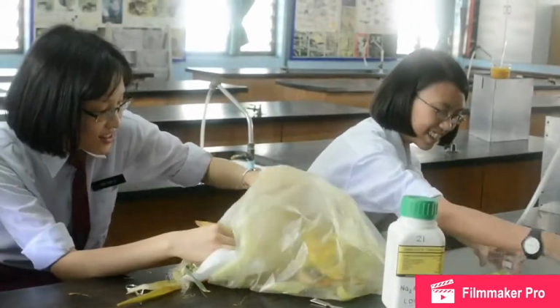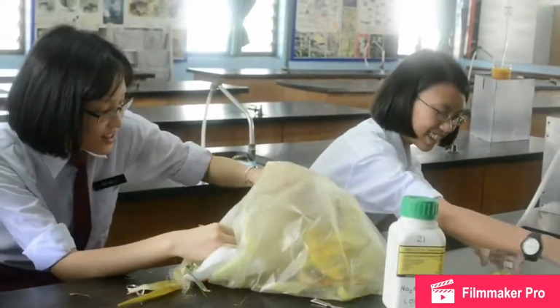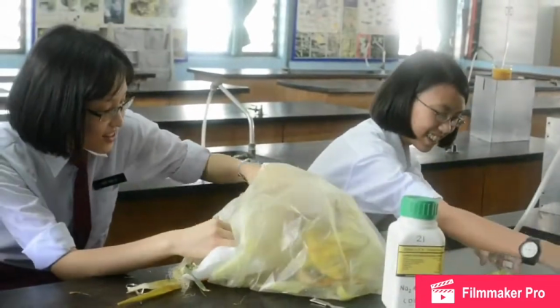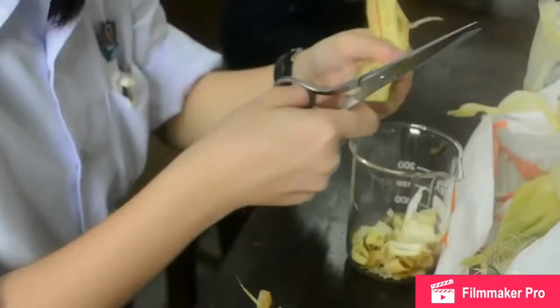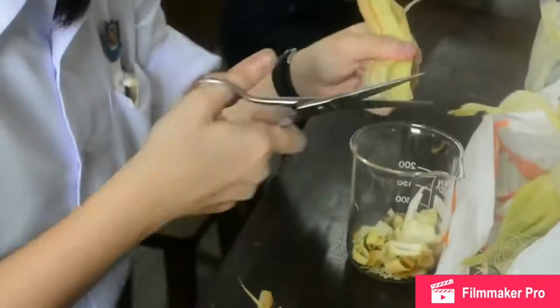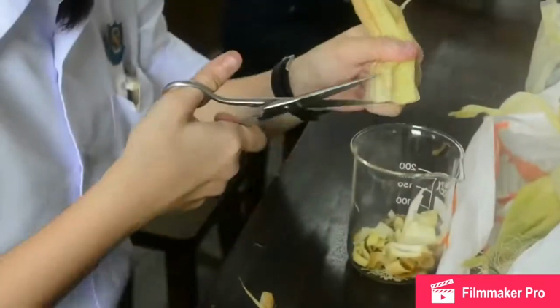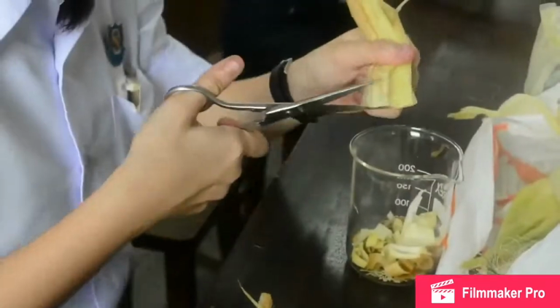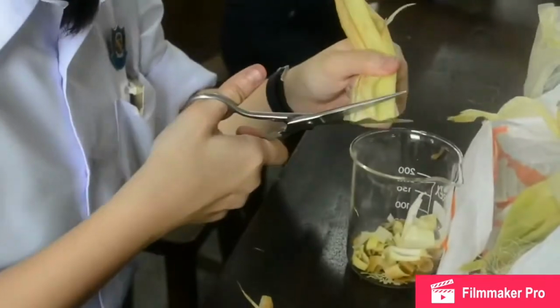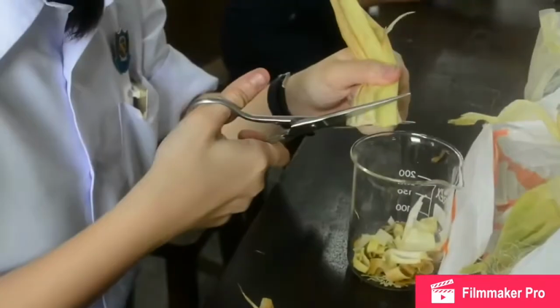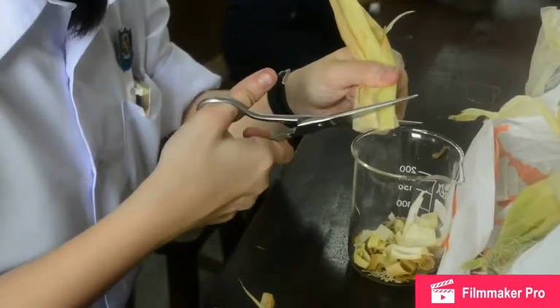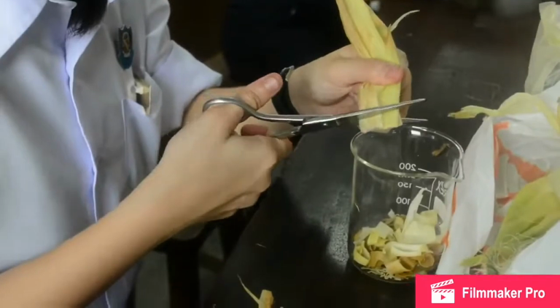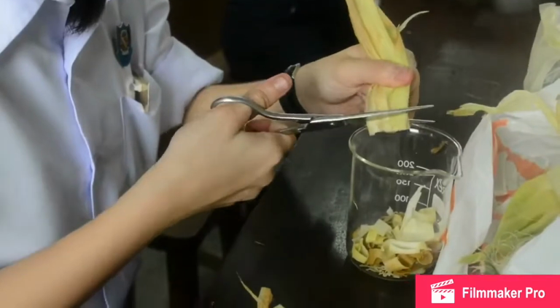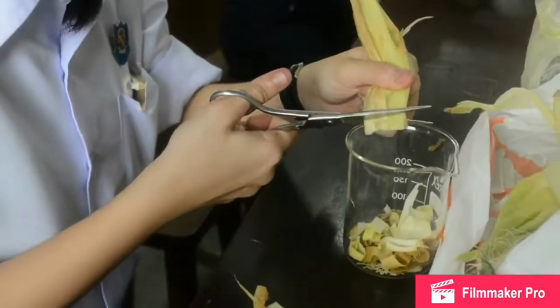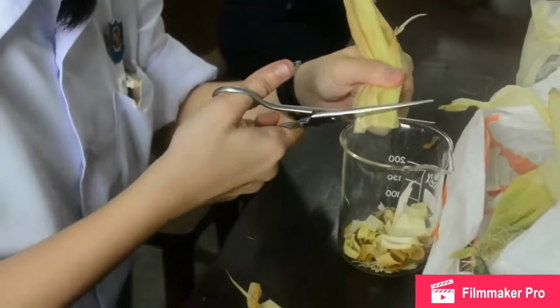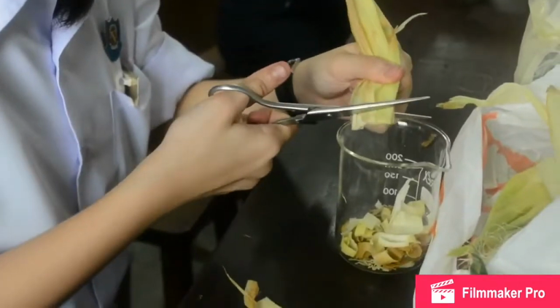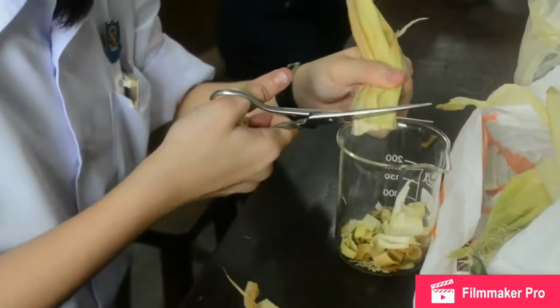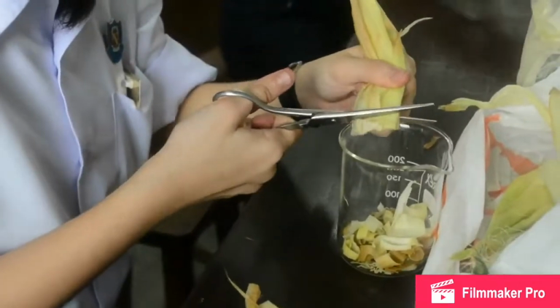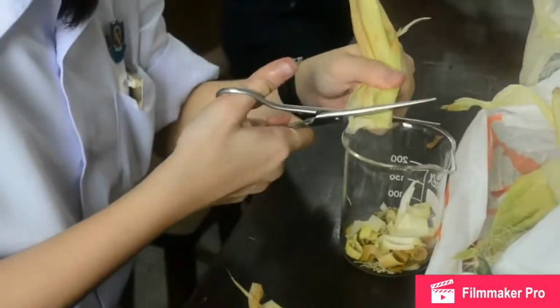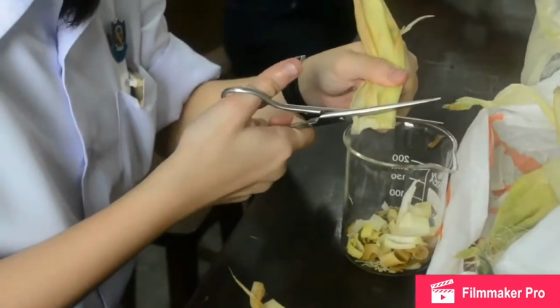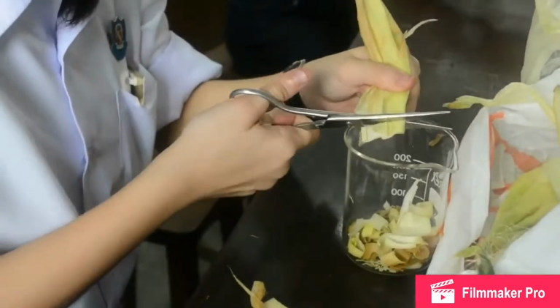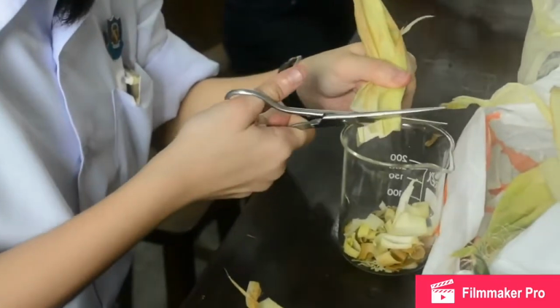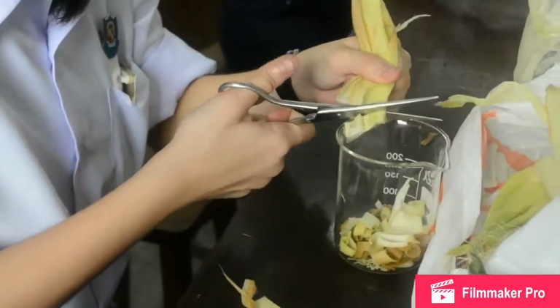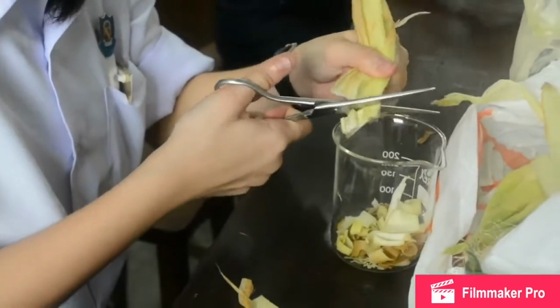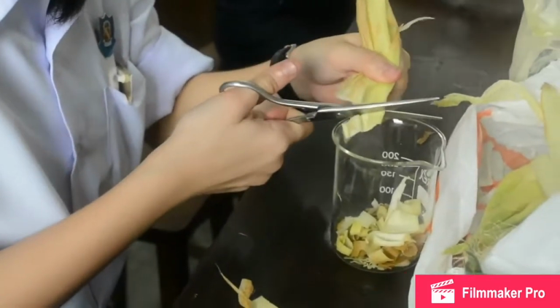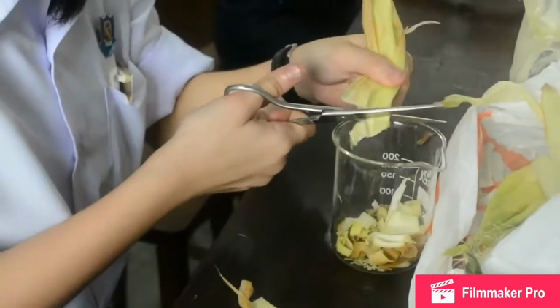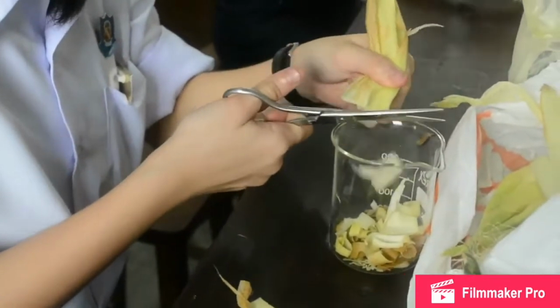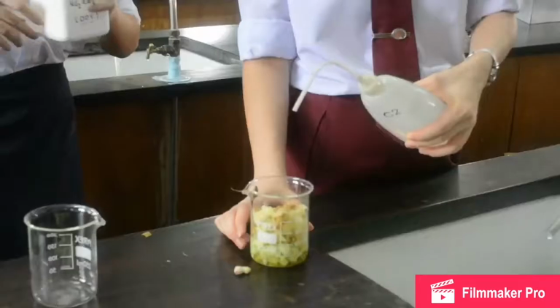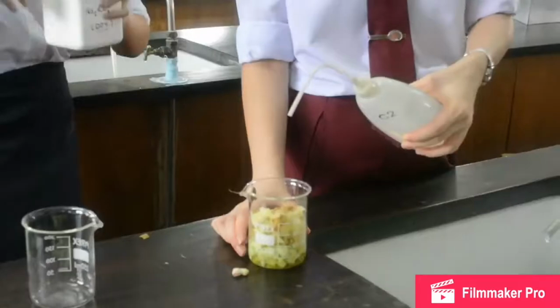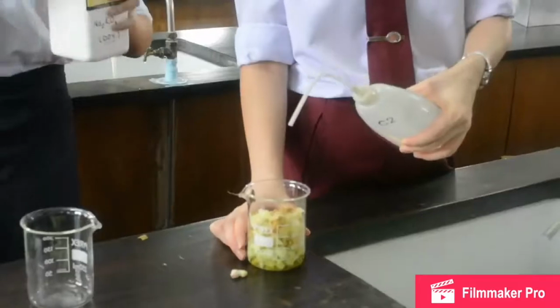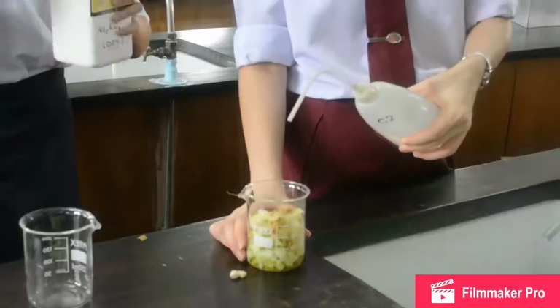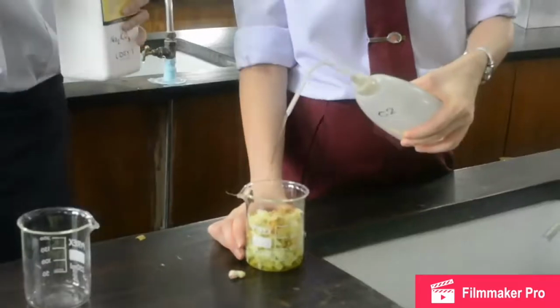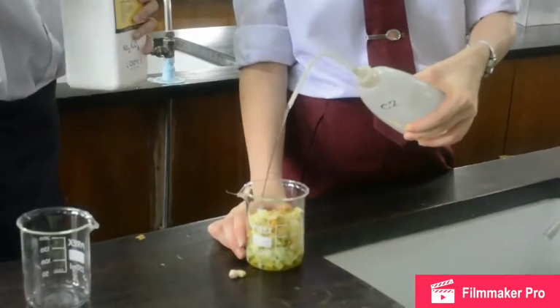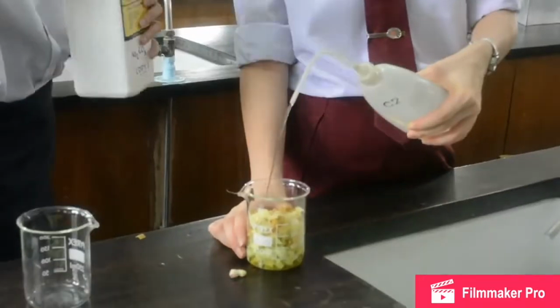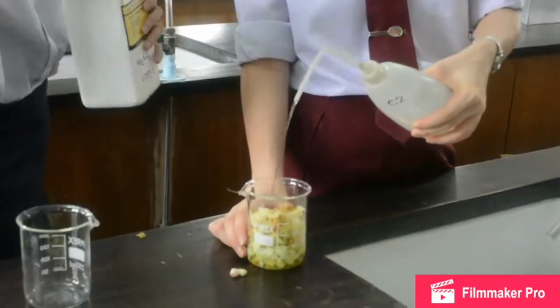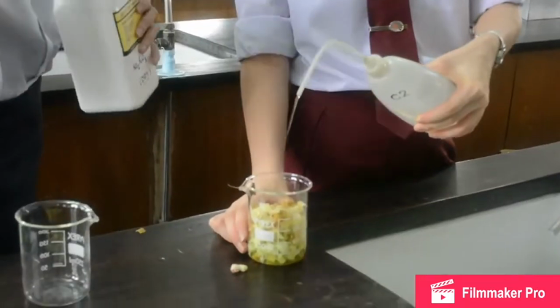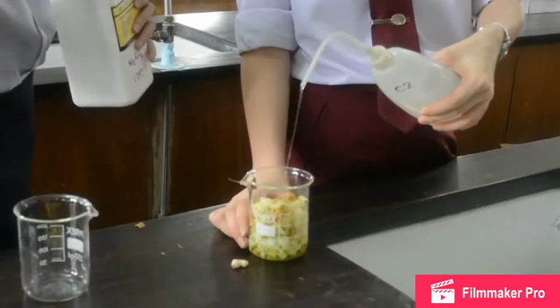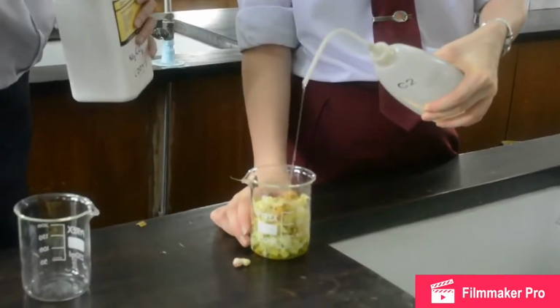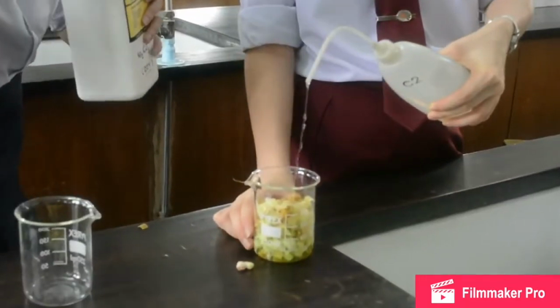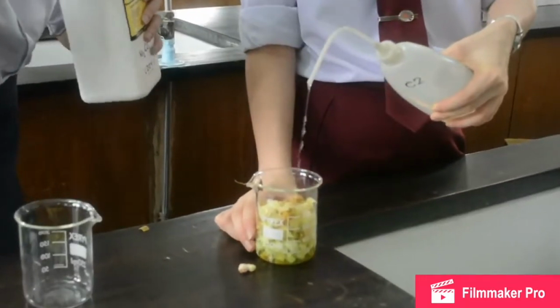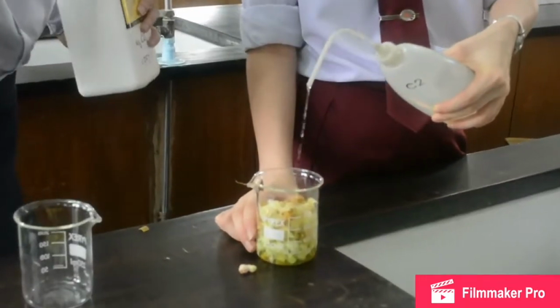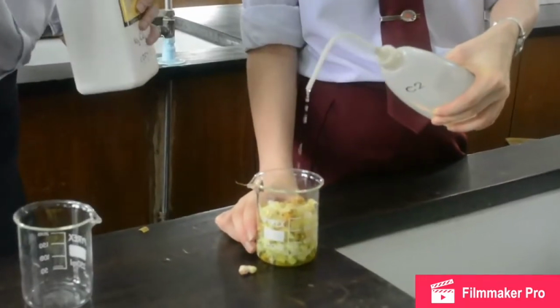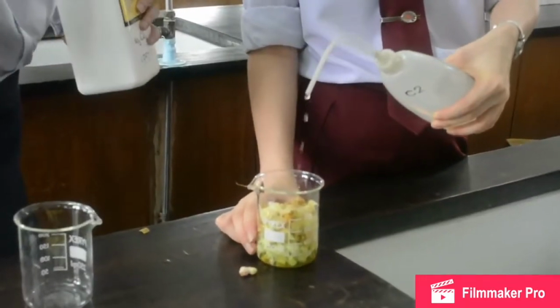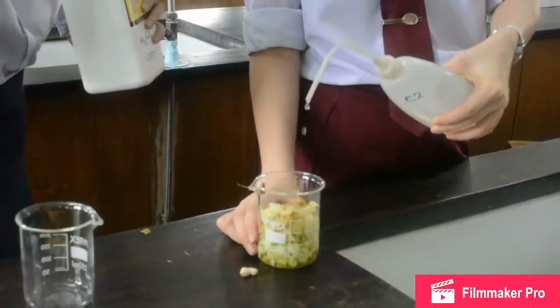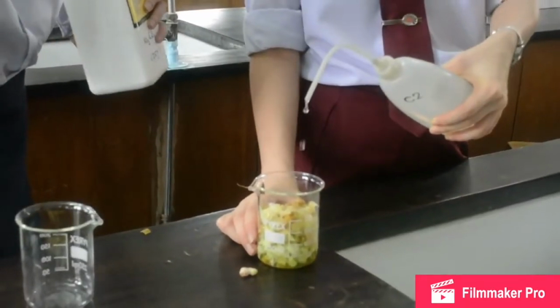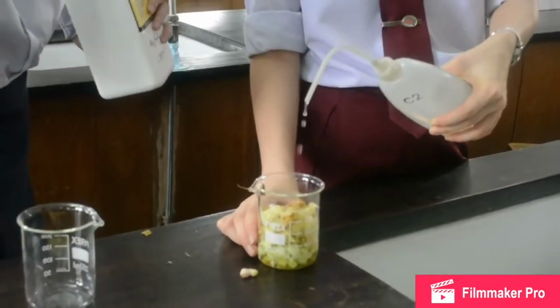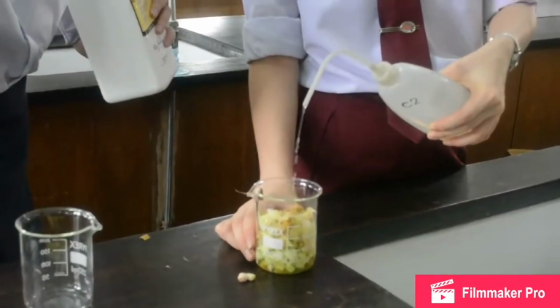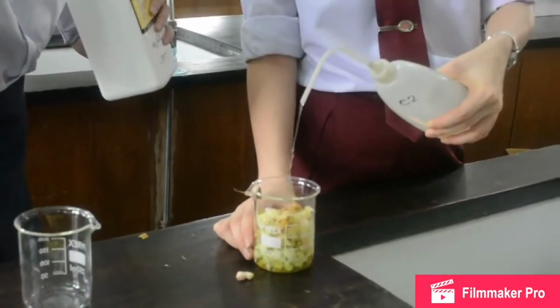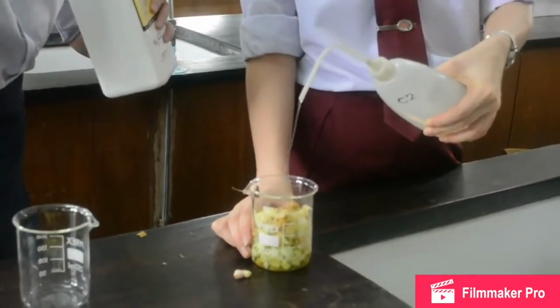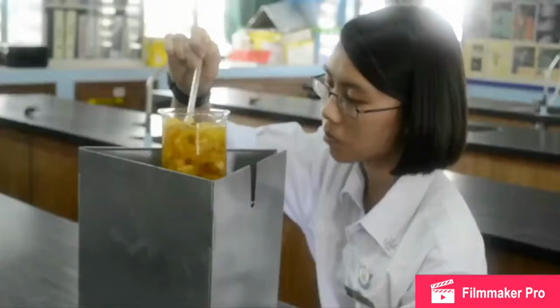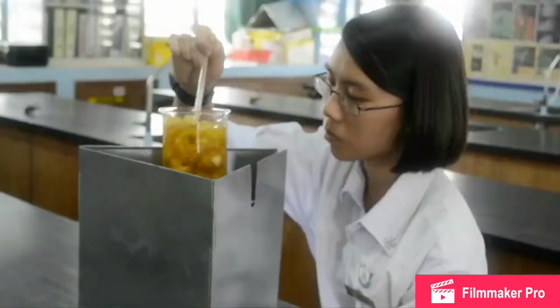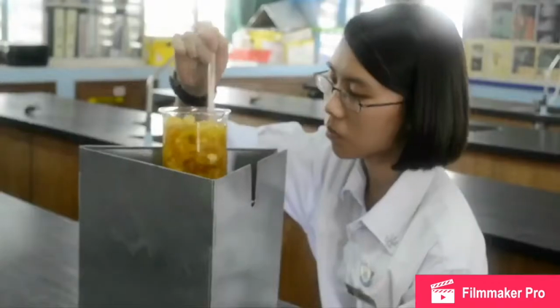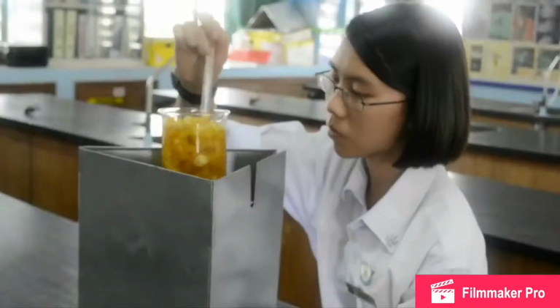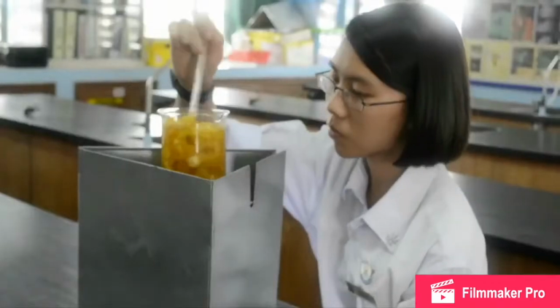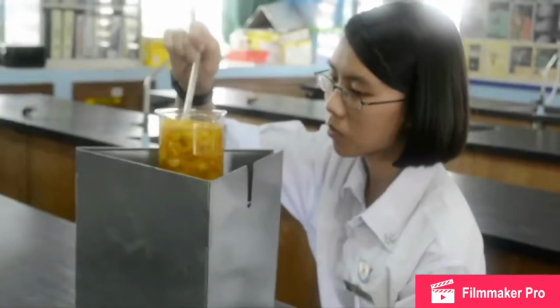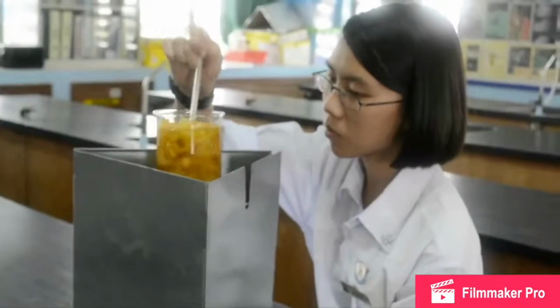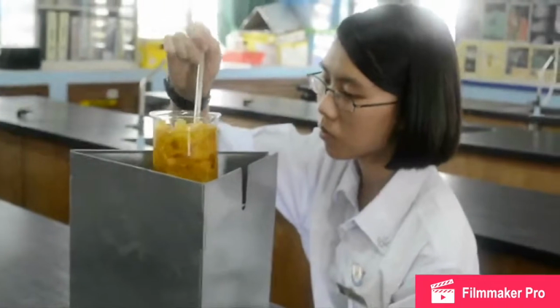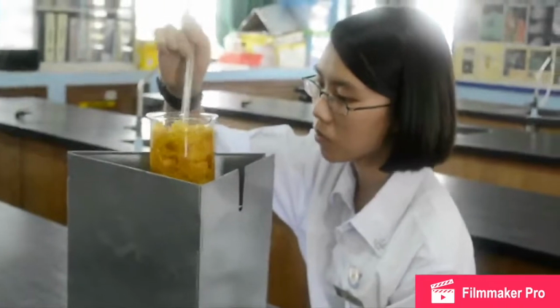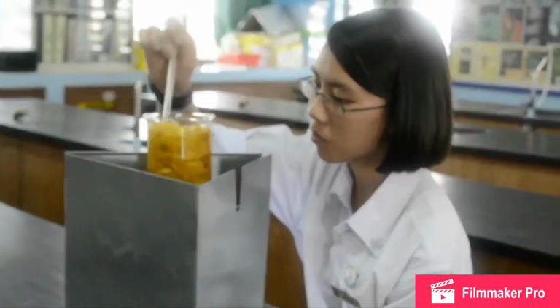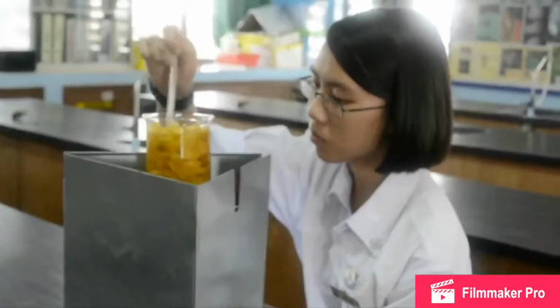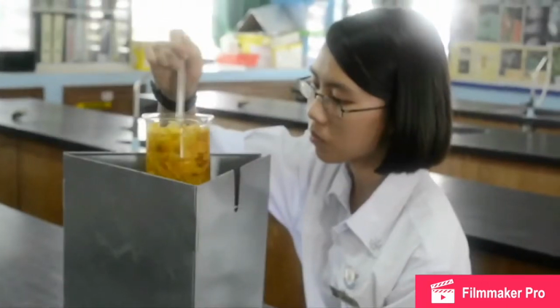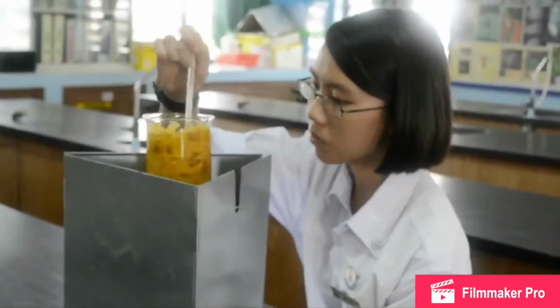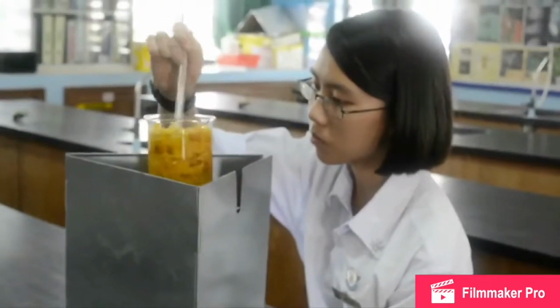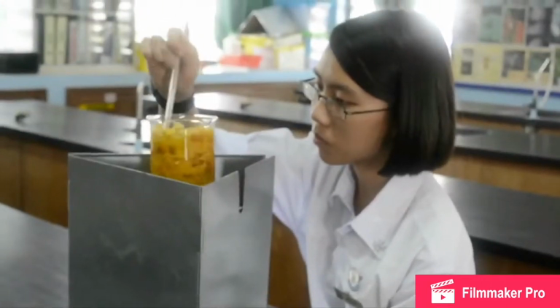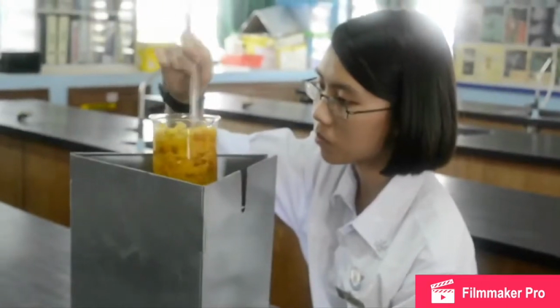First, we cut the corn husks into tiny pieces. Then, we added sodium carbonate and boiled it for 2 hours.